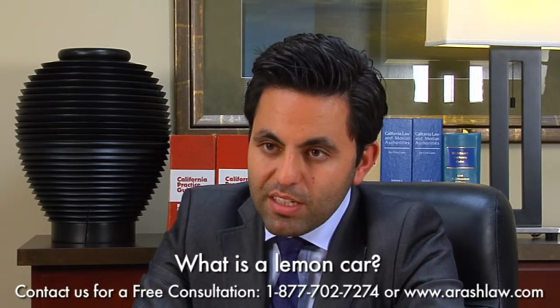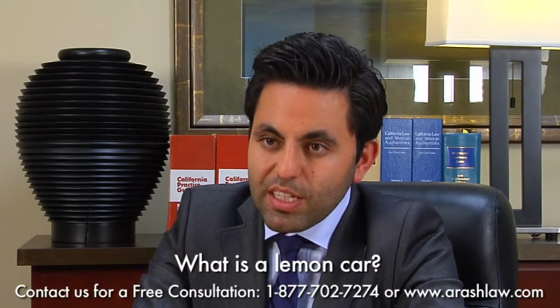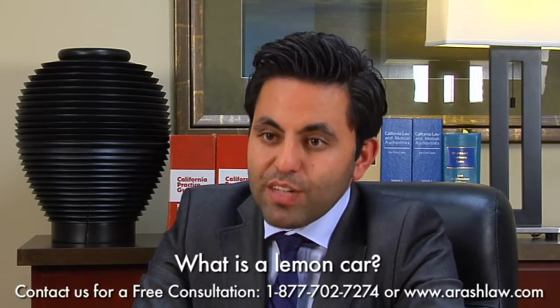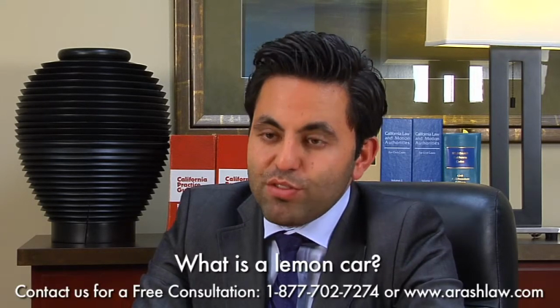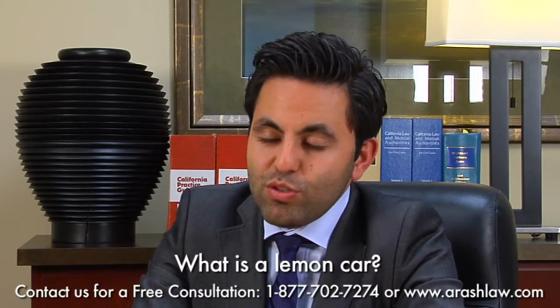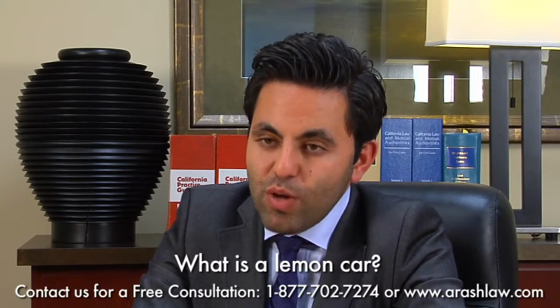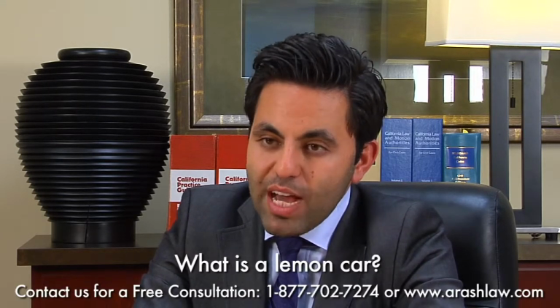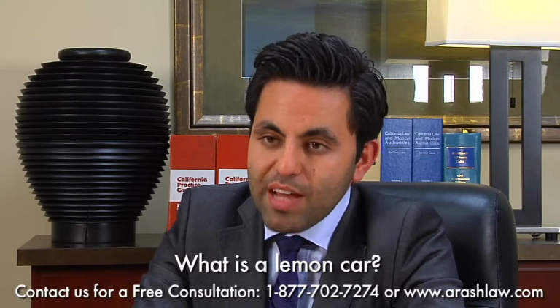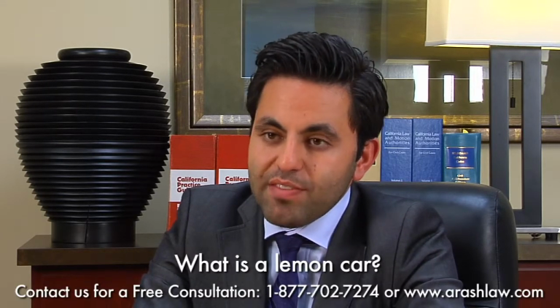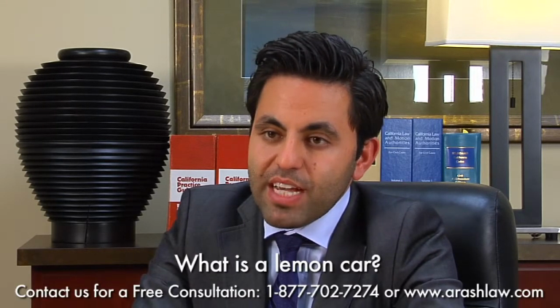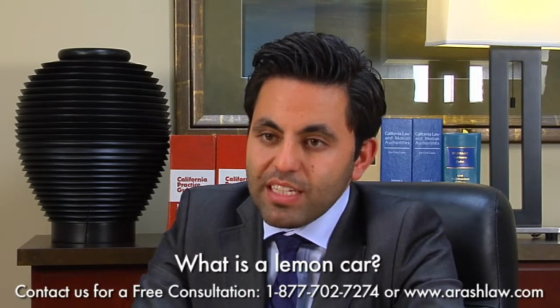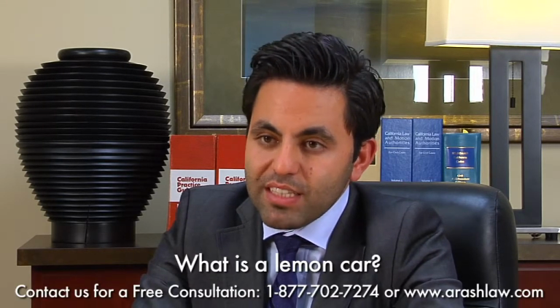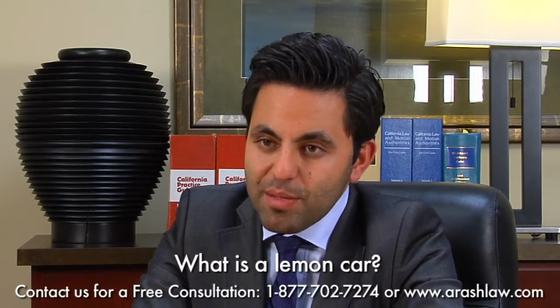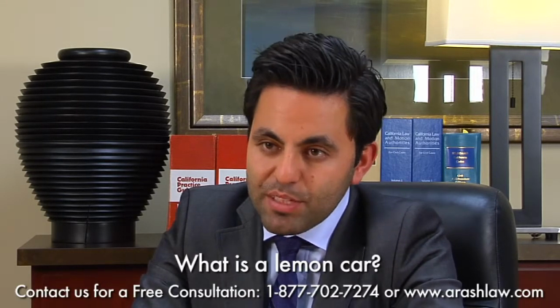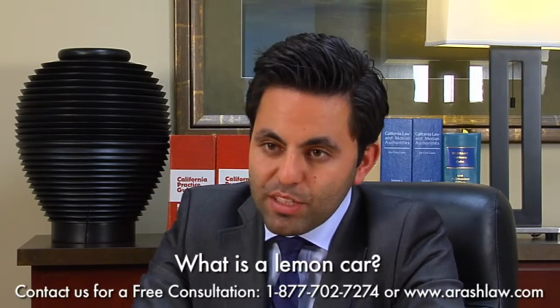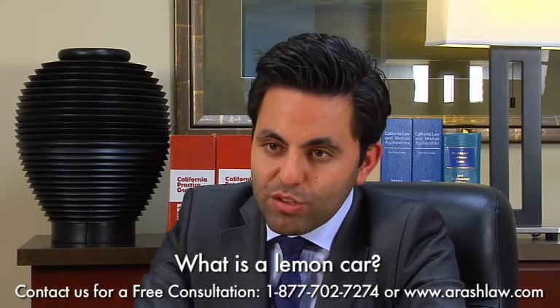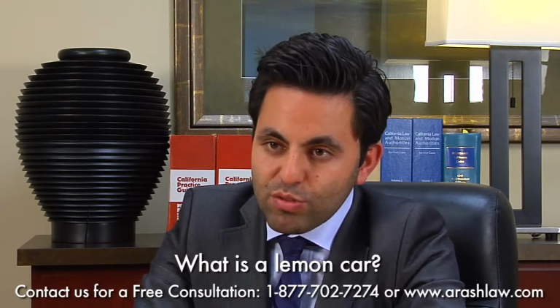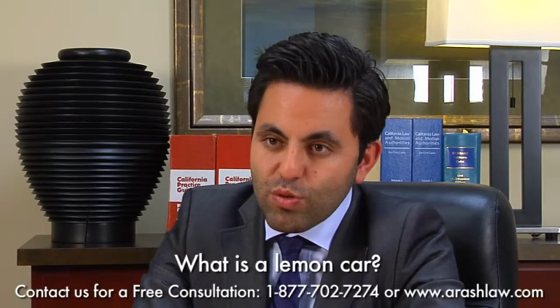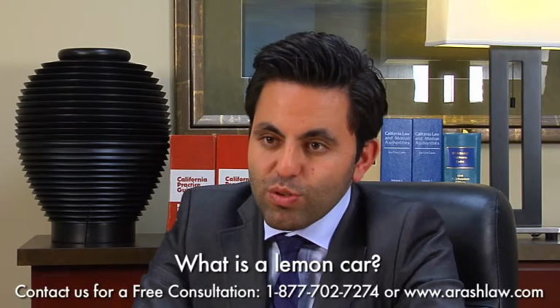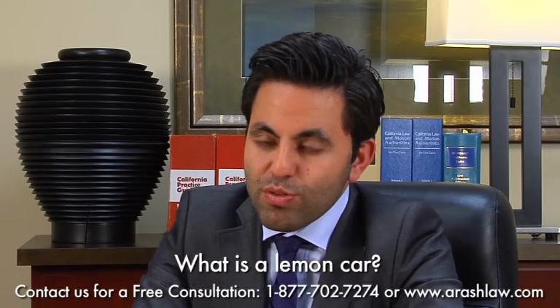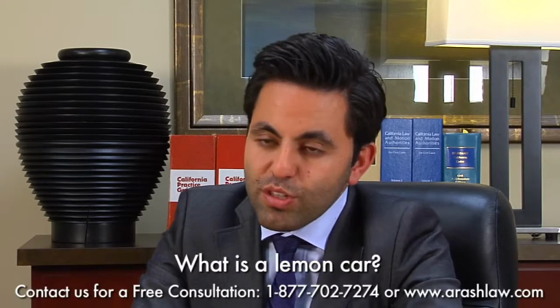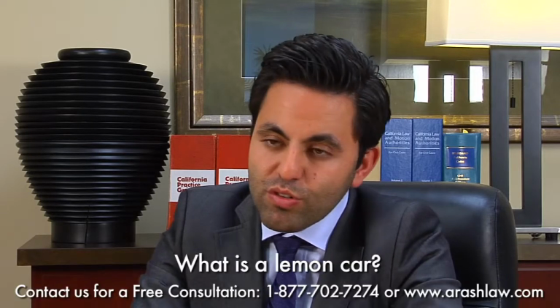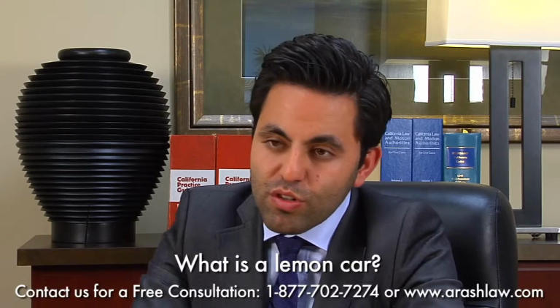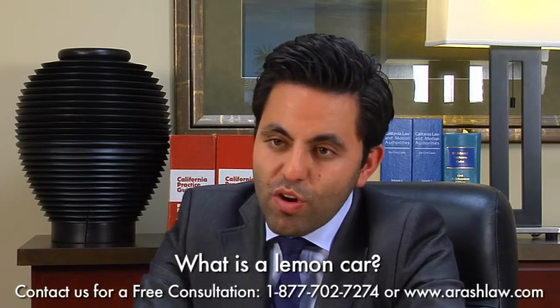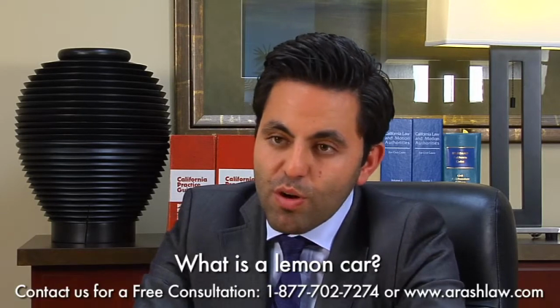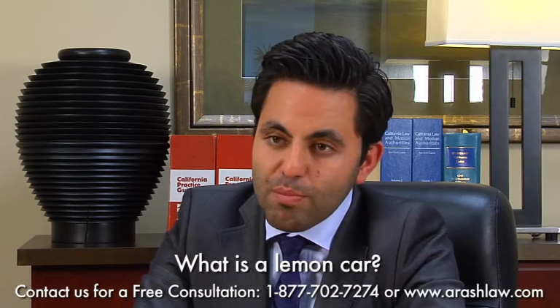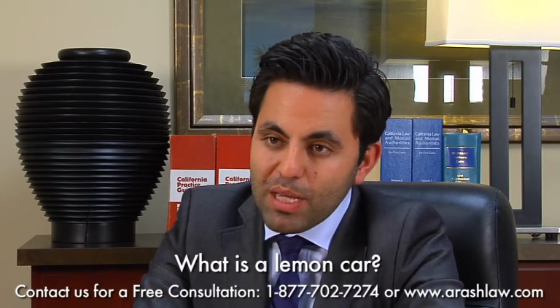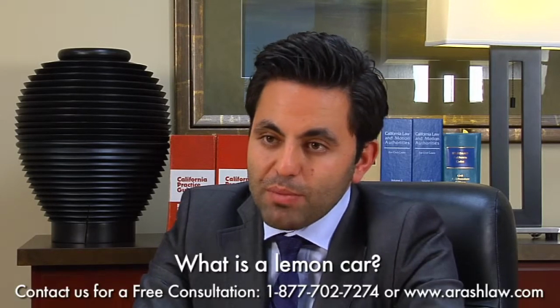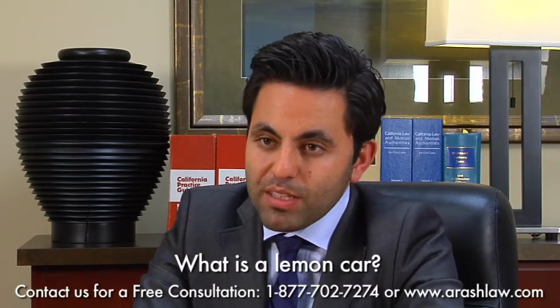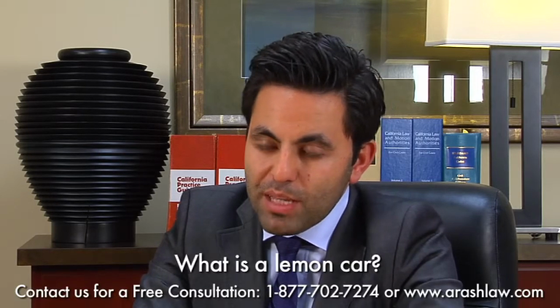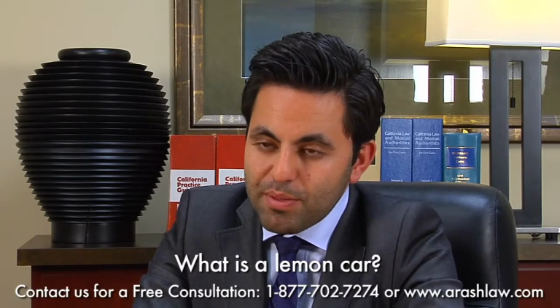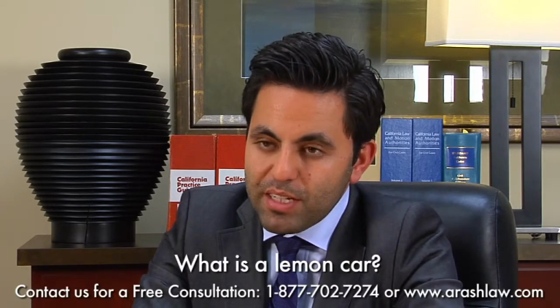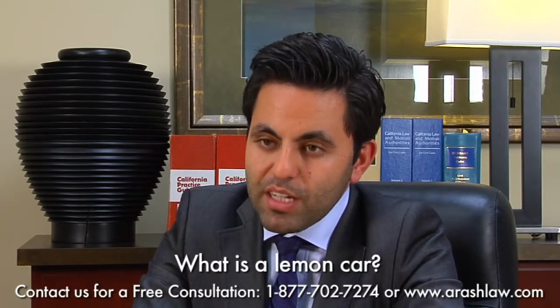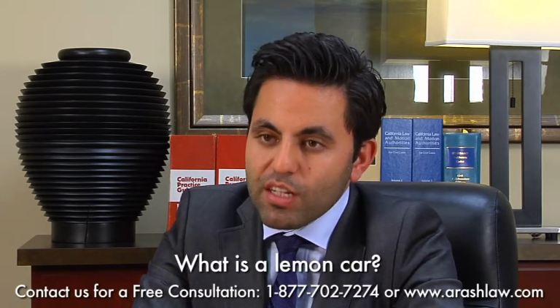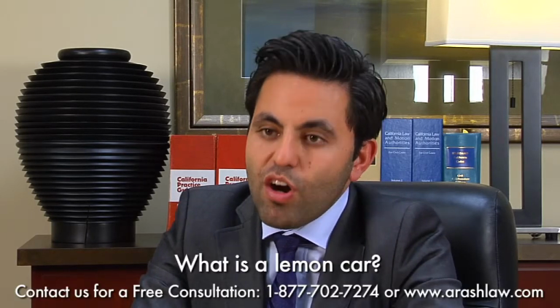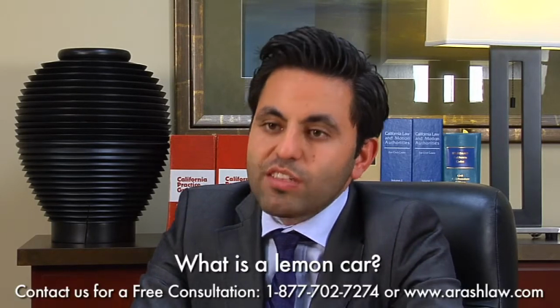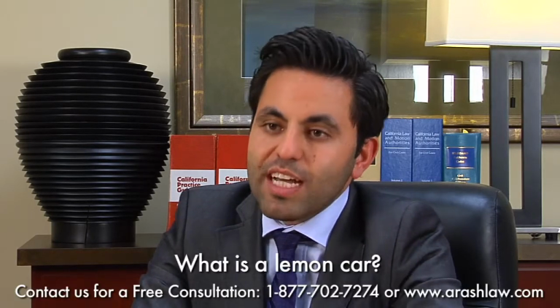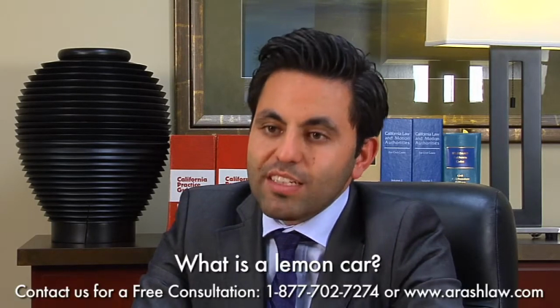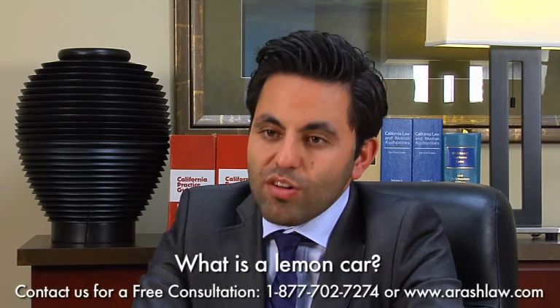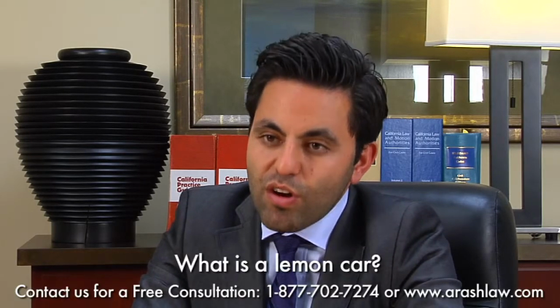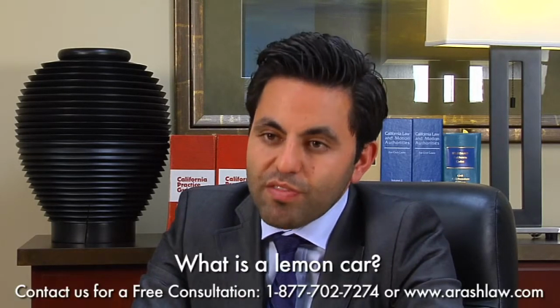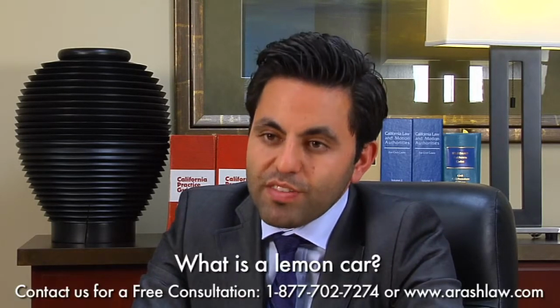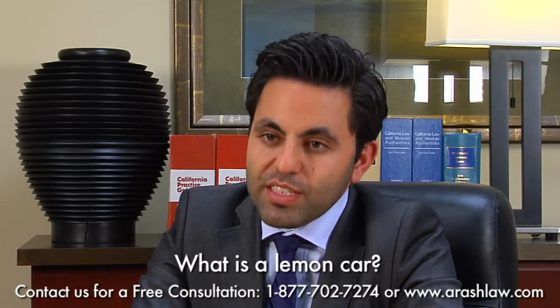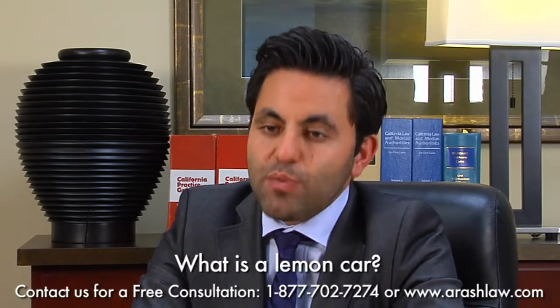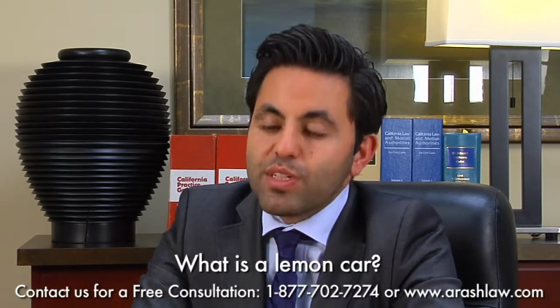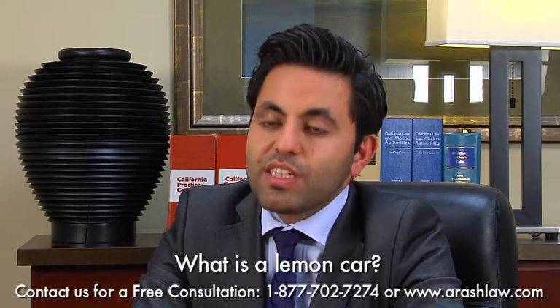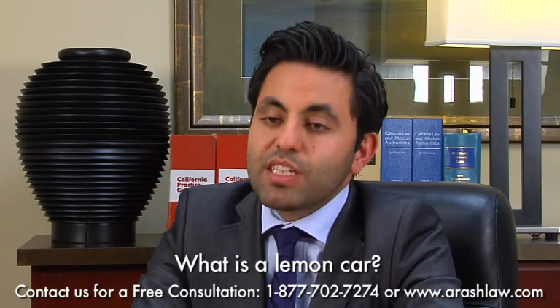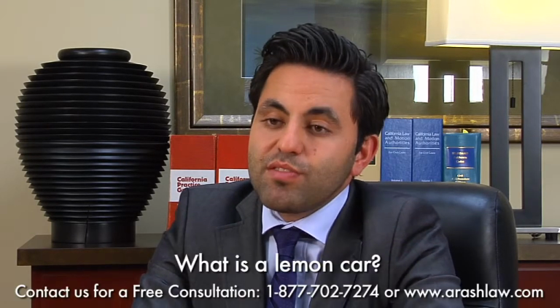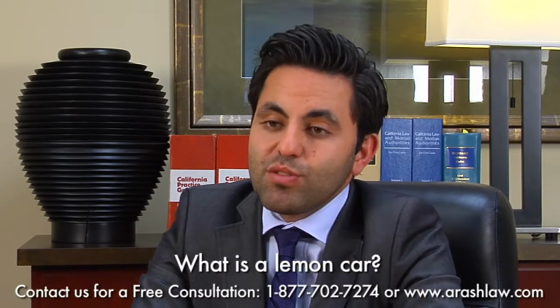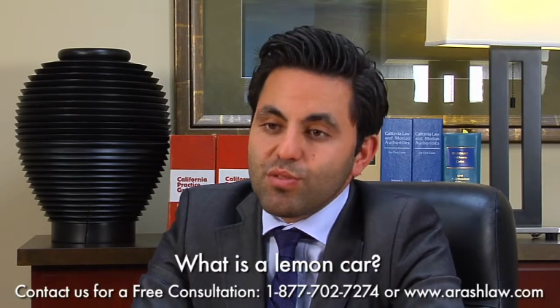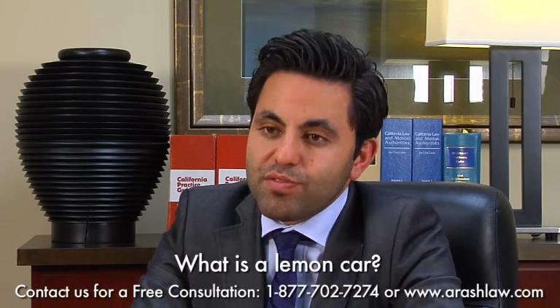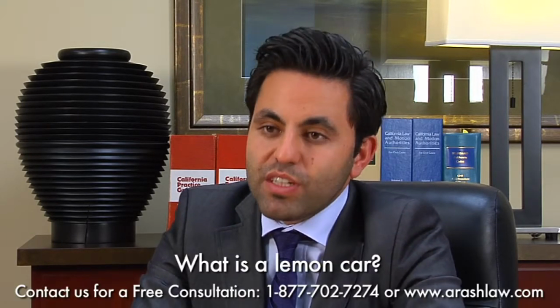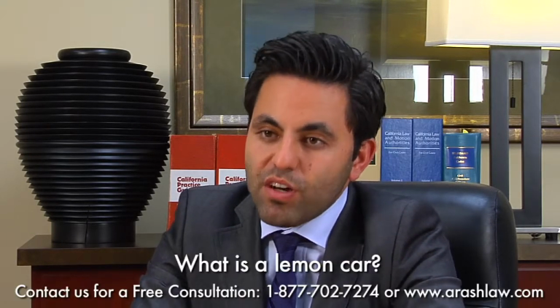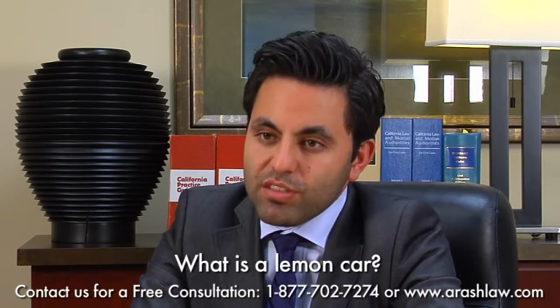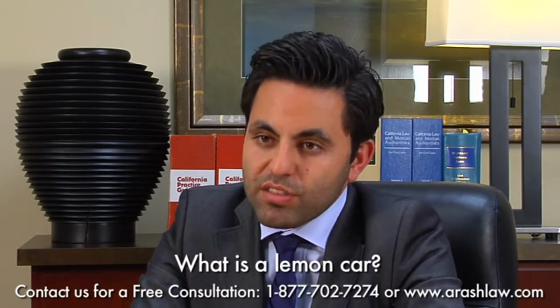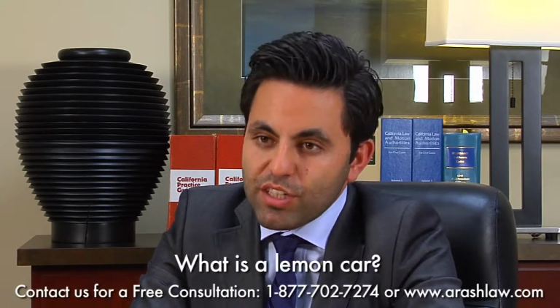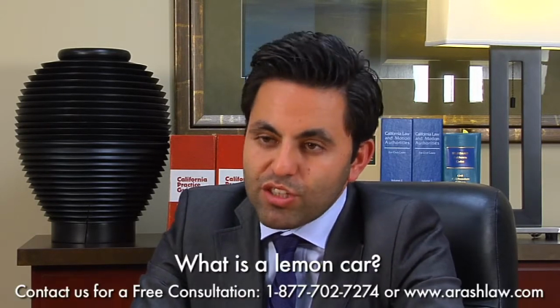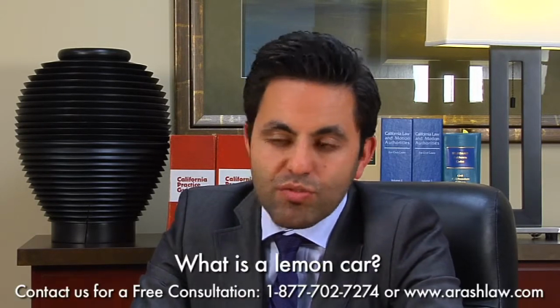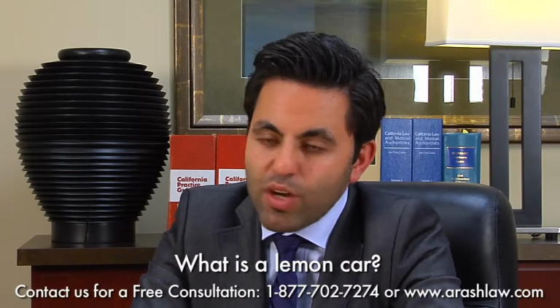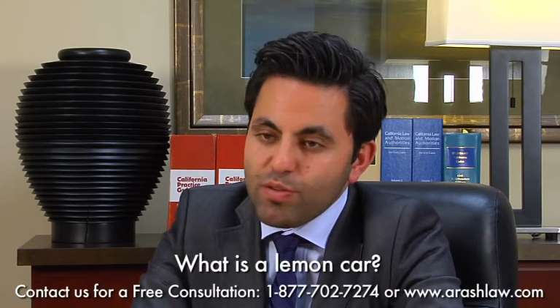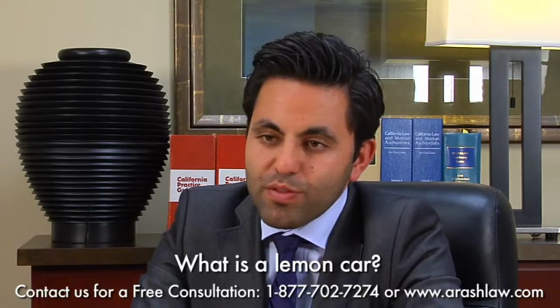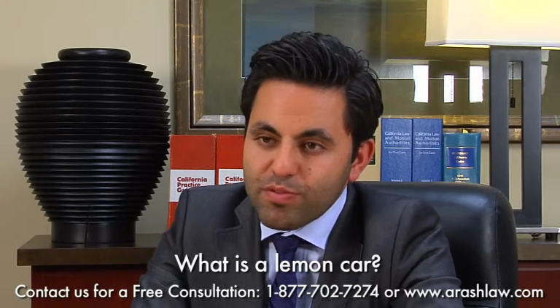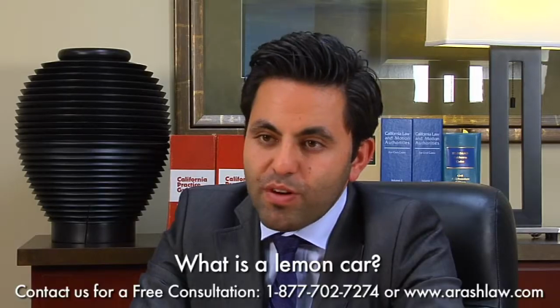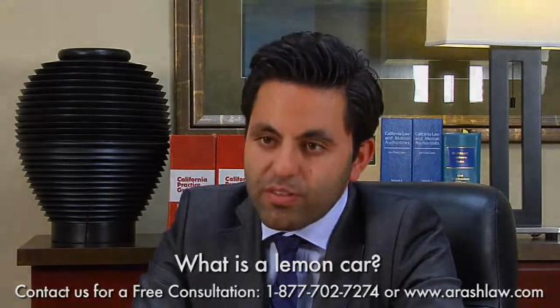If you have any lemon issues or you think your car may be a lemon, contact our office and we can give you a free consultation right over the phone.